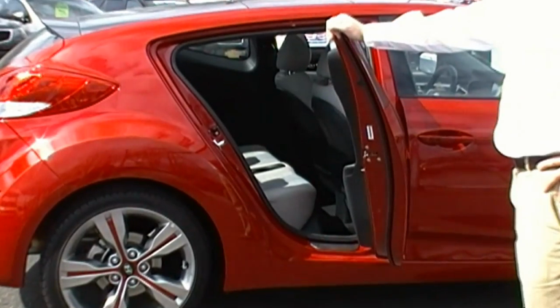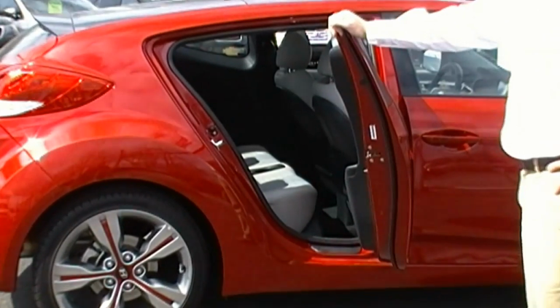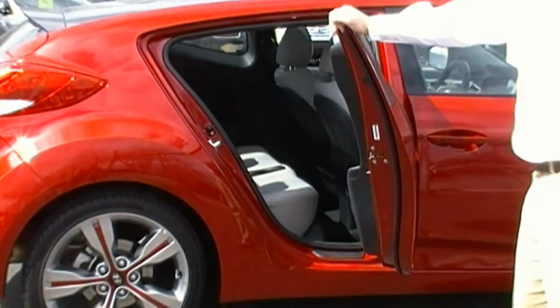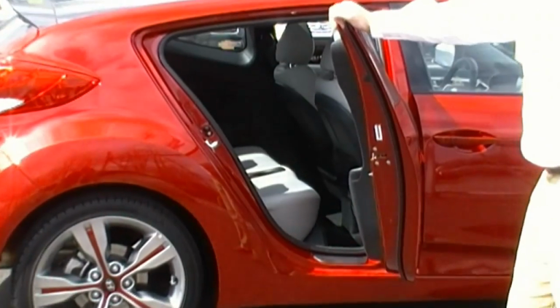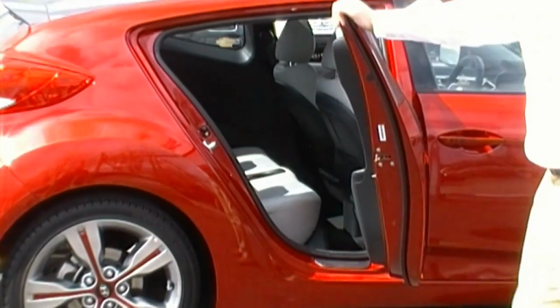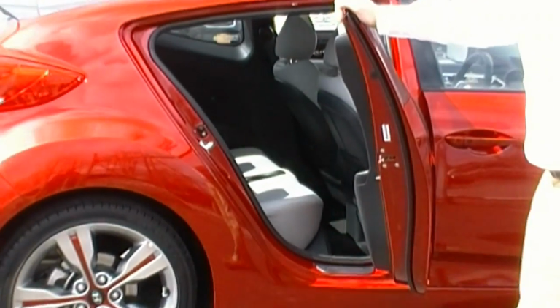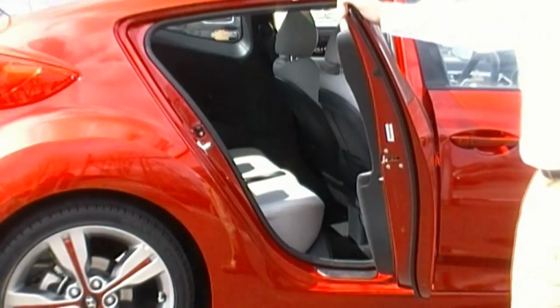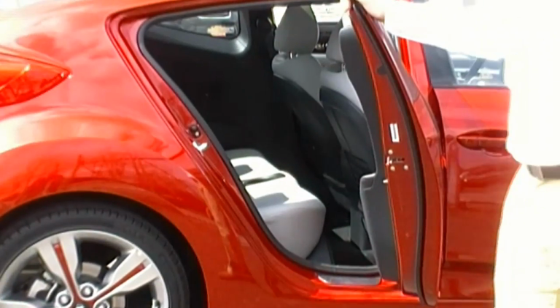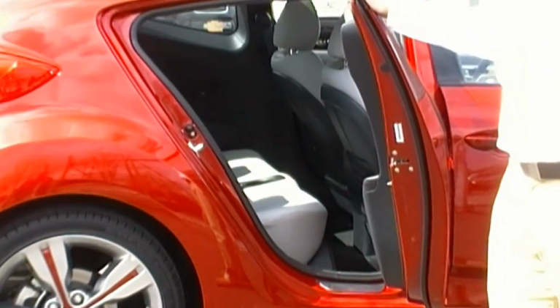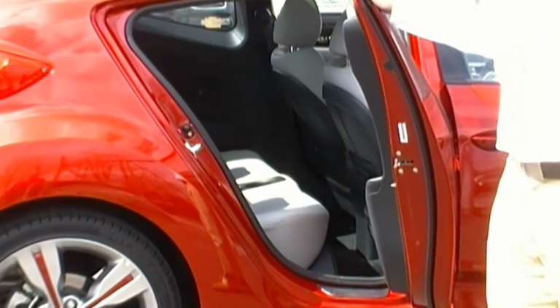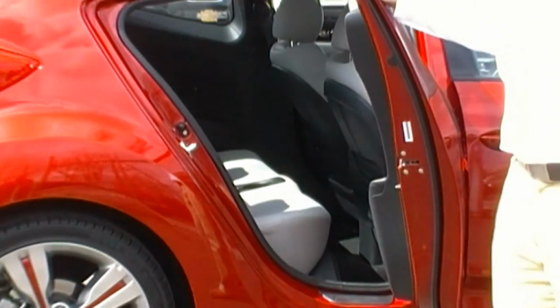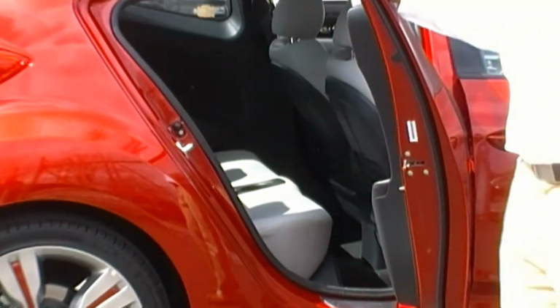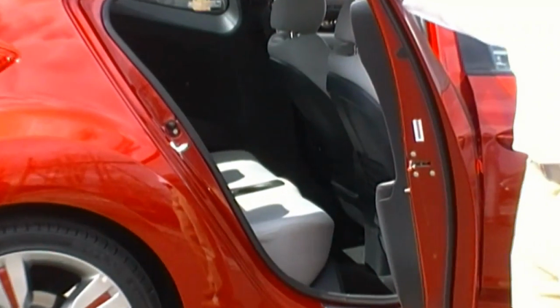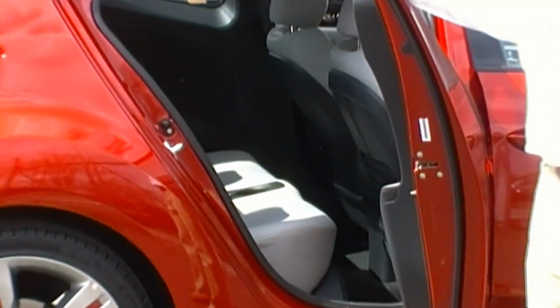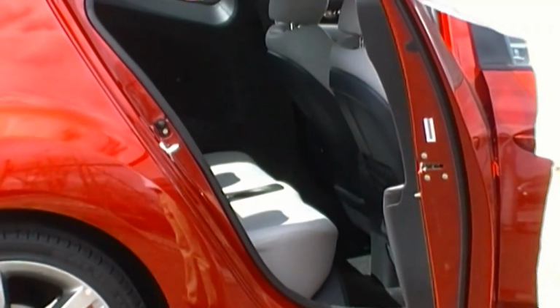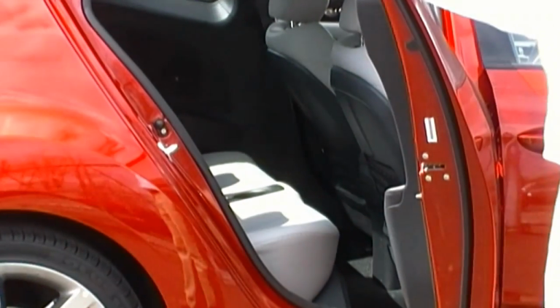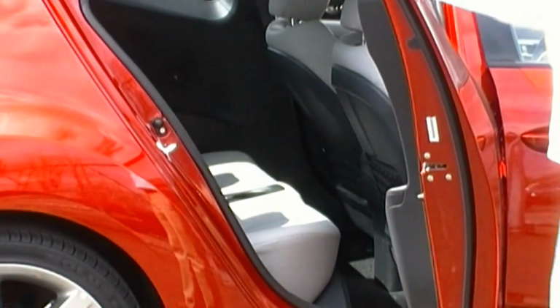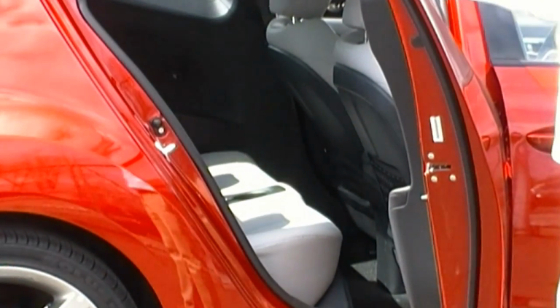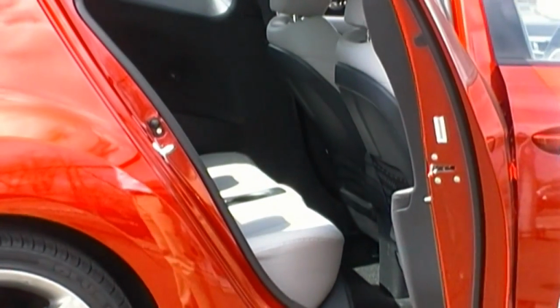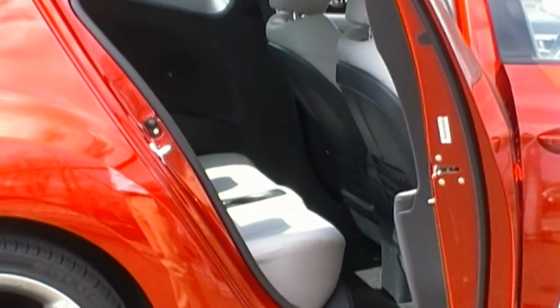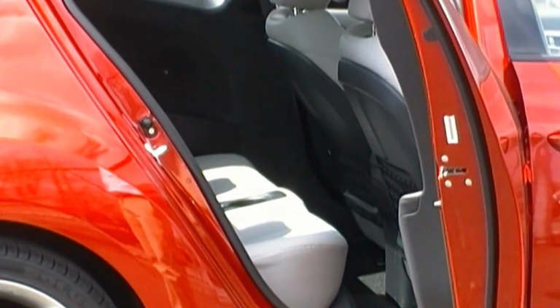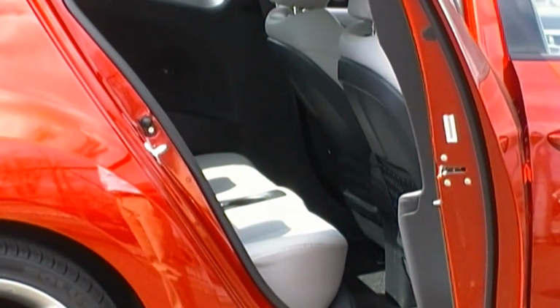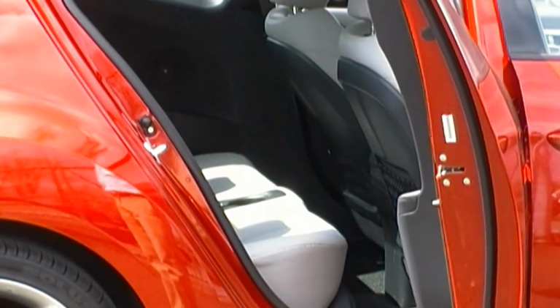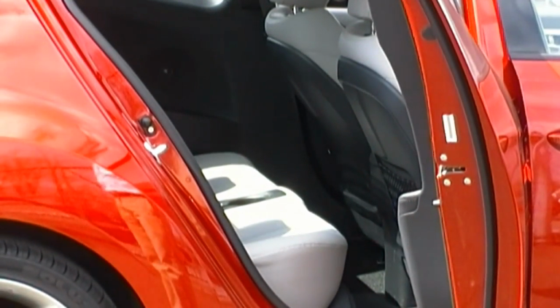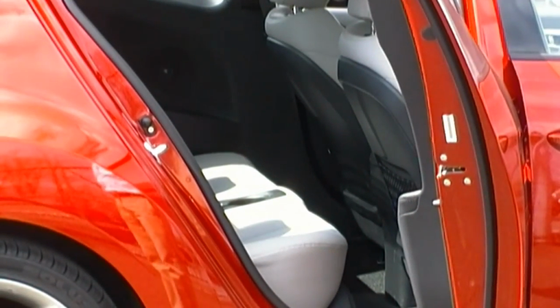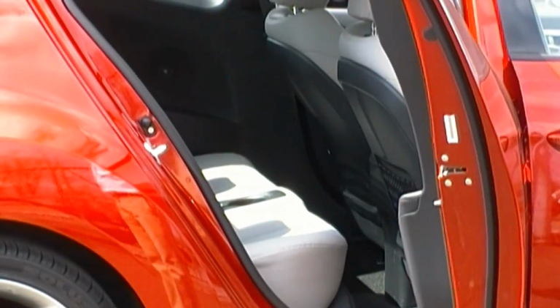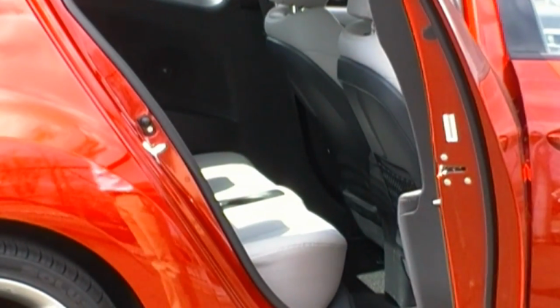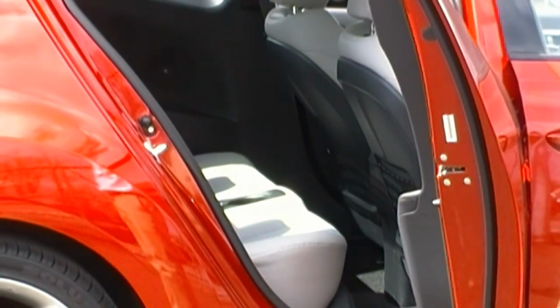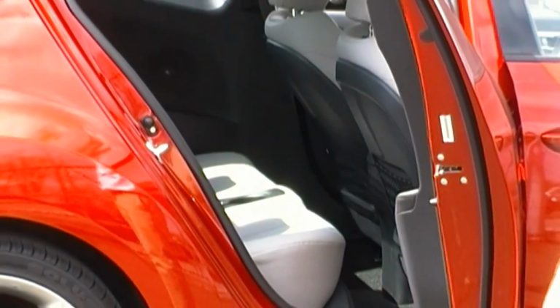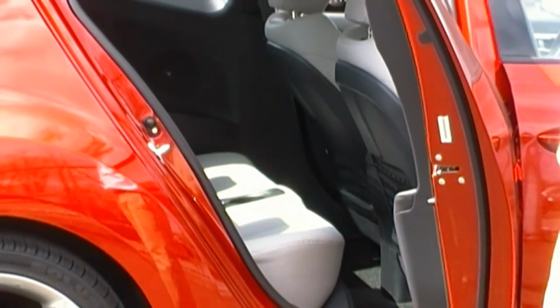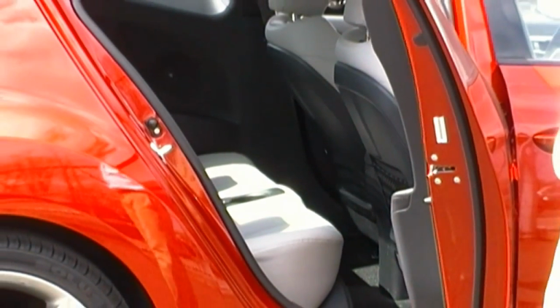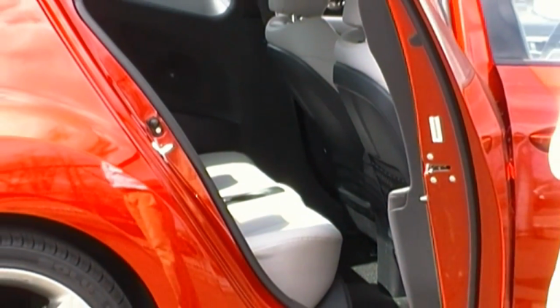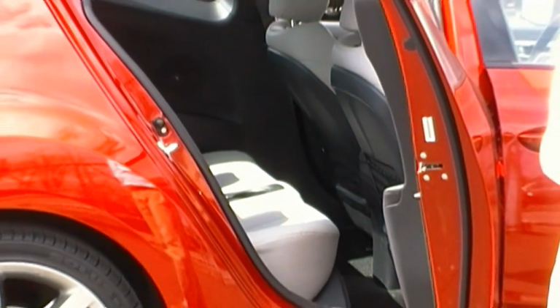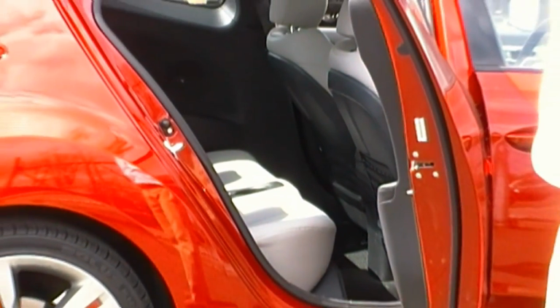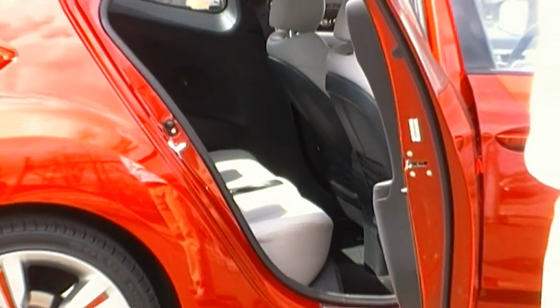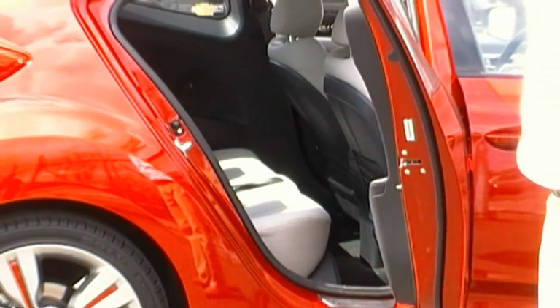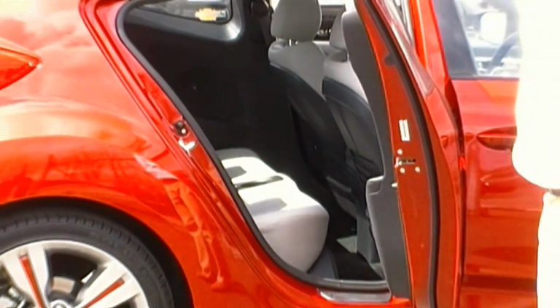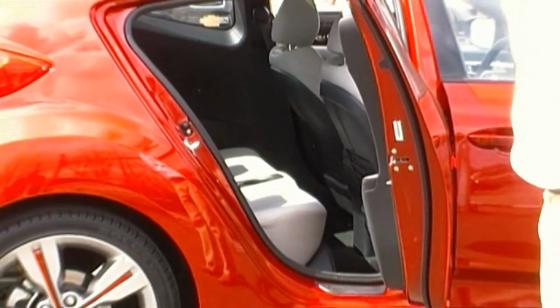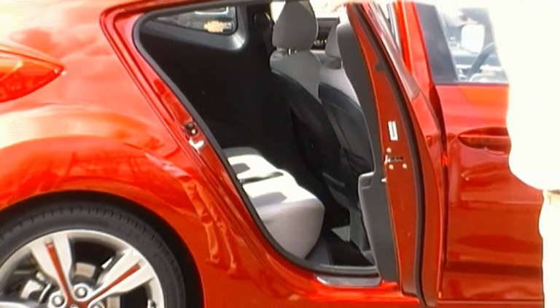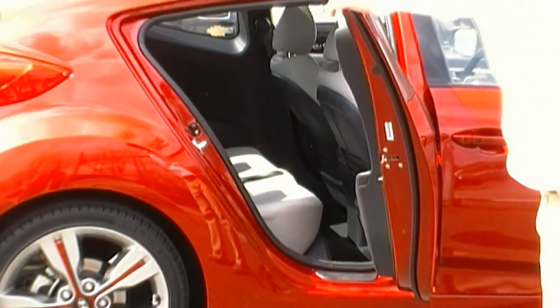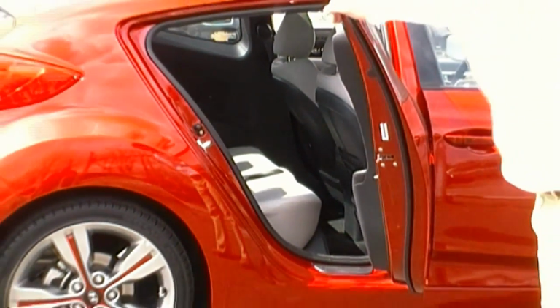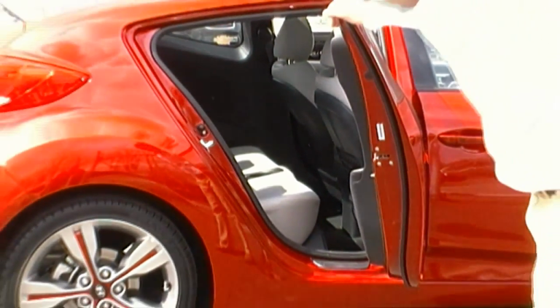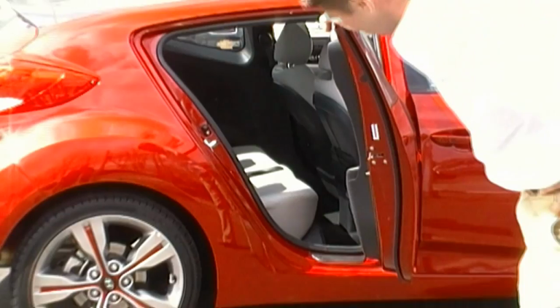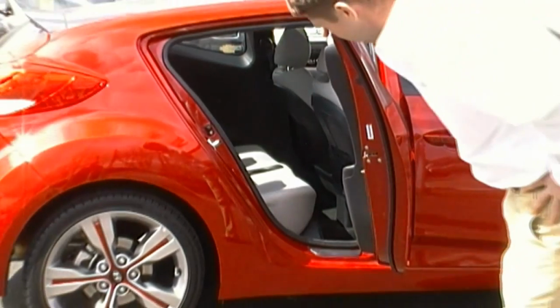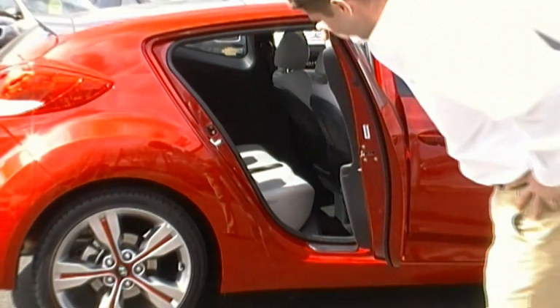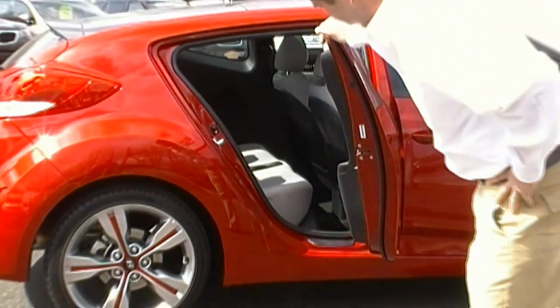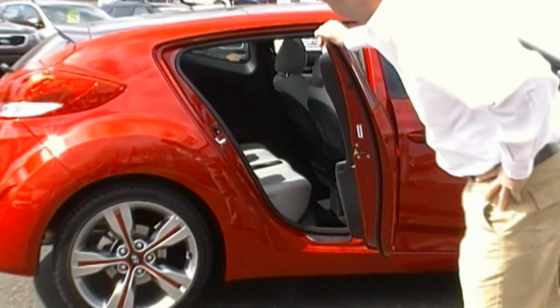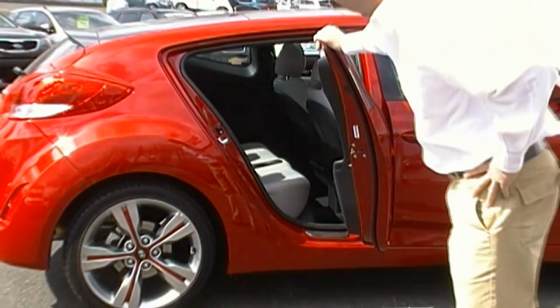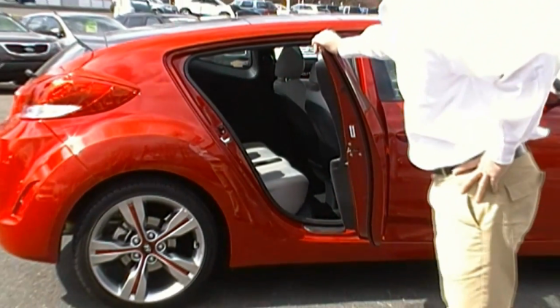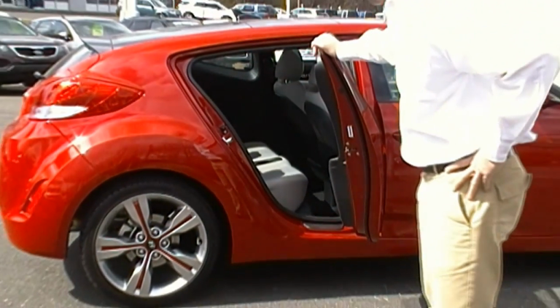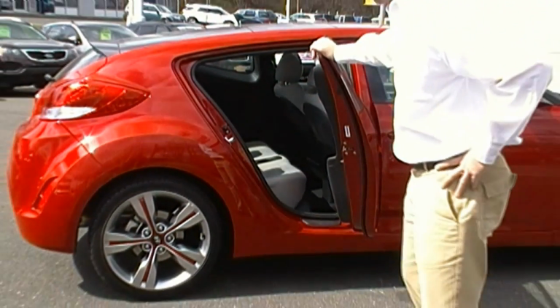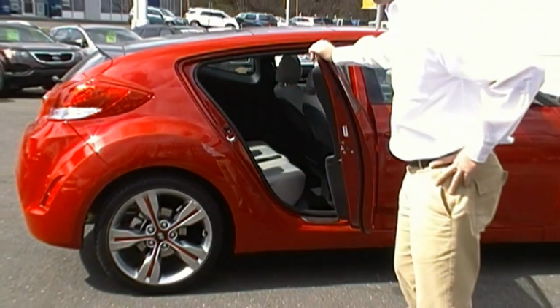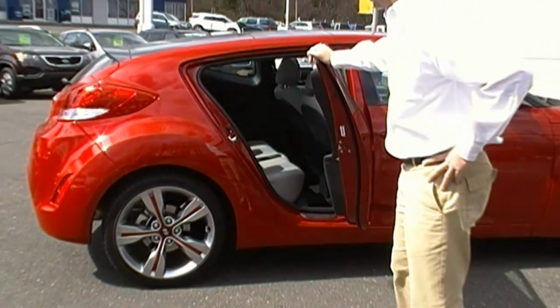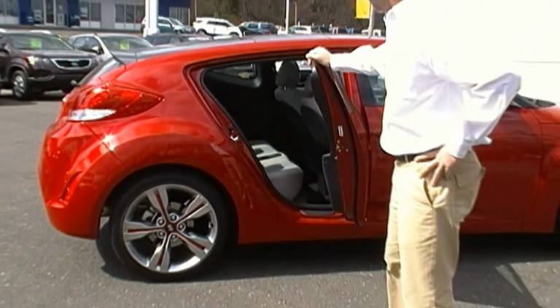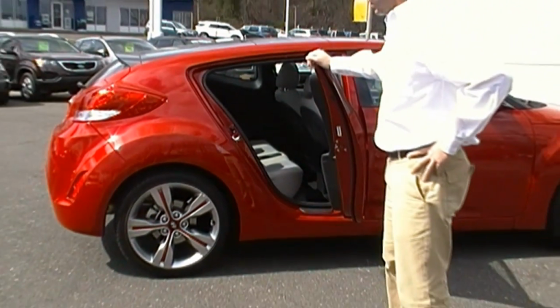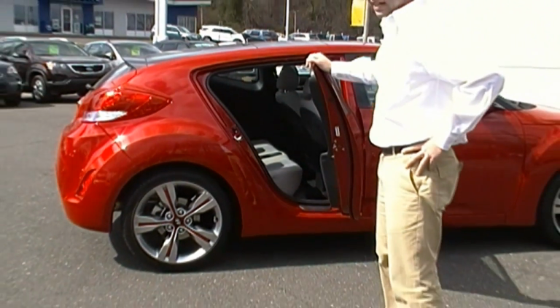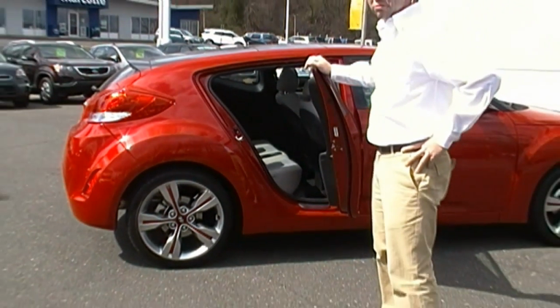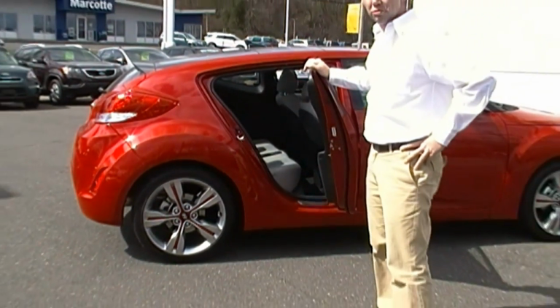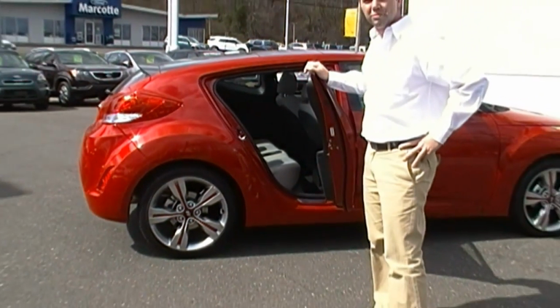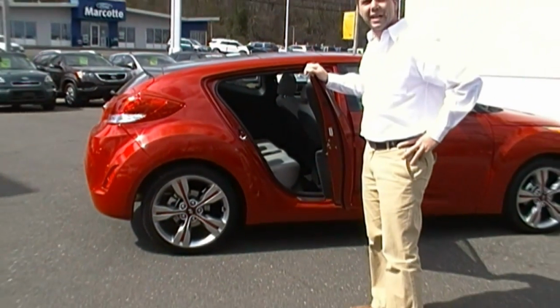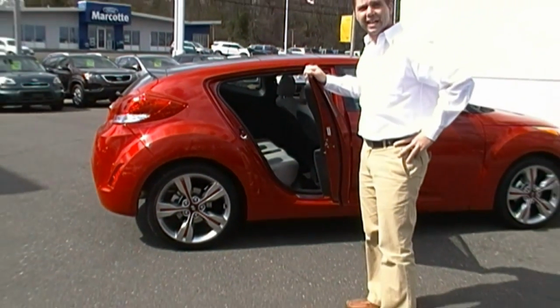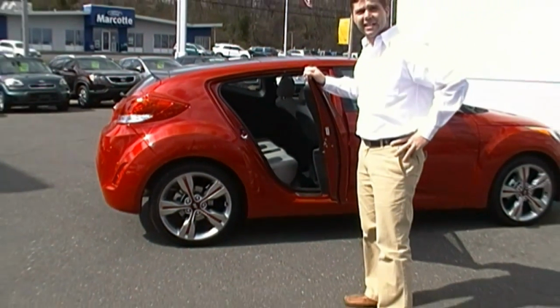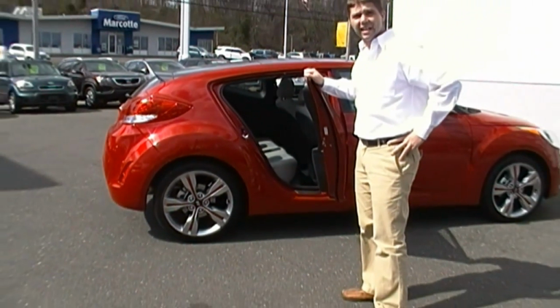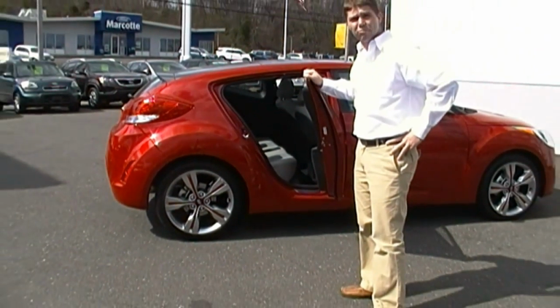As you can see, it's only on the passenger side. It gives you easy access for the passengers in the rear seat, which actually gives you plenty of leg room and head room.